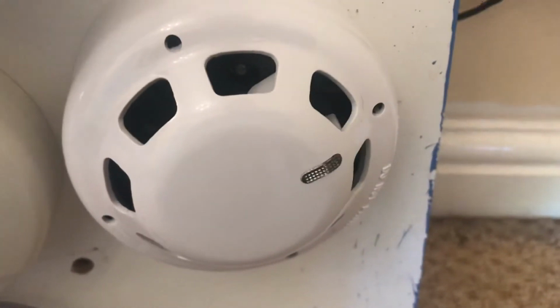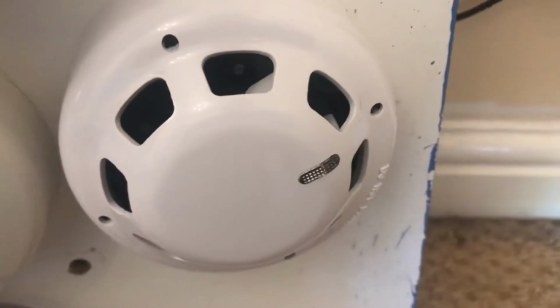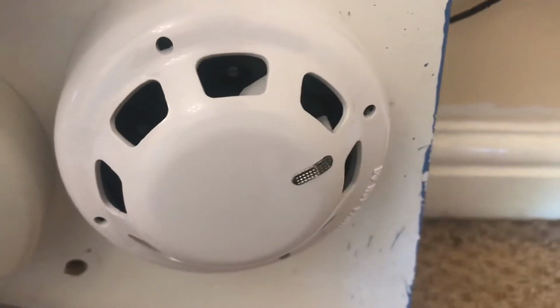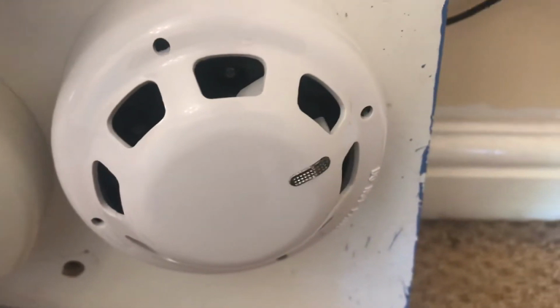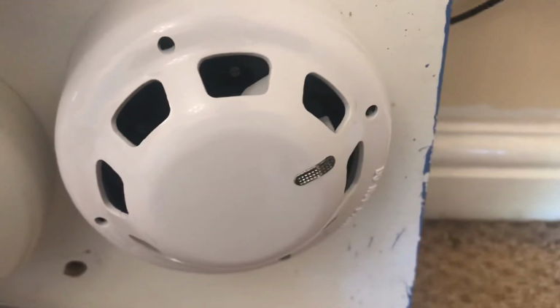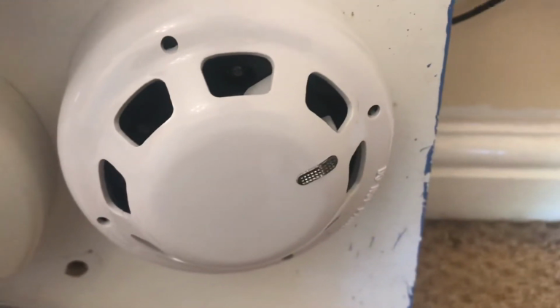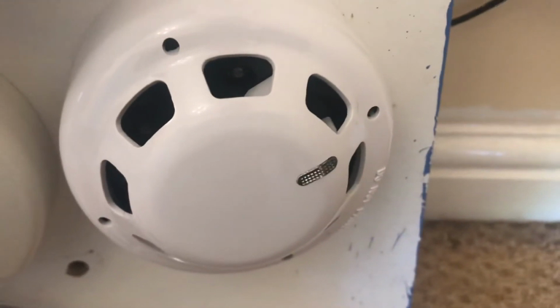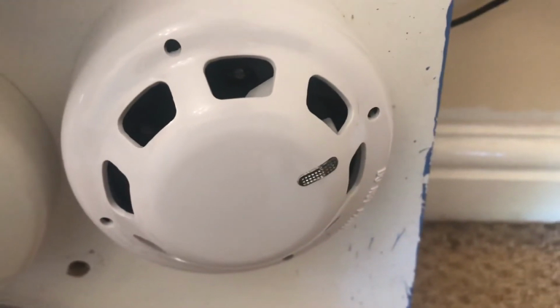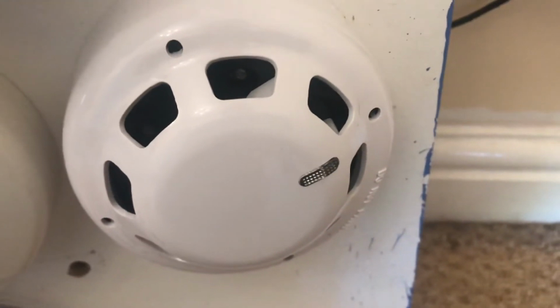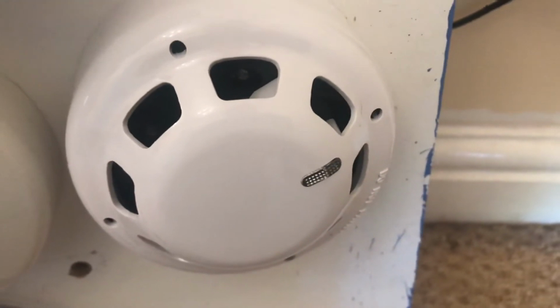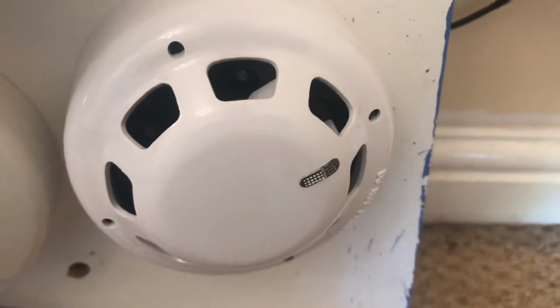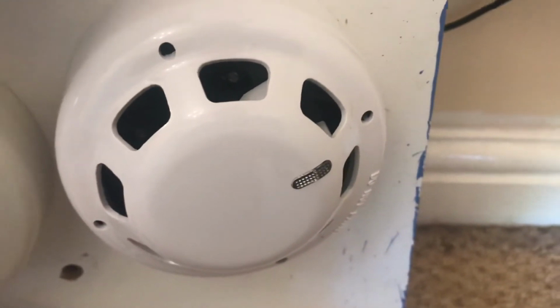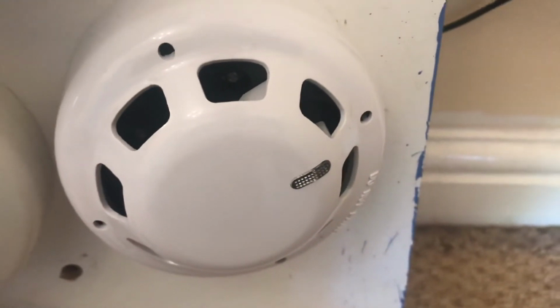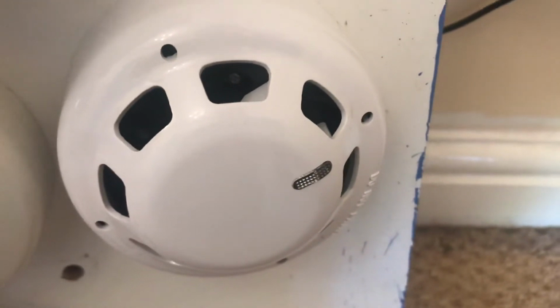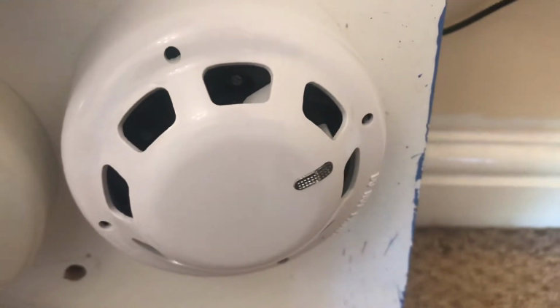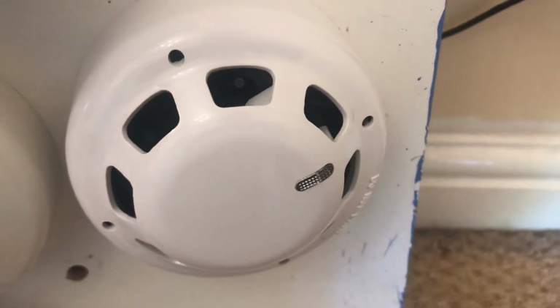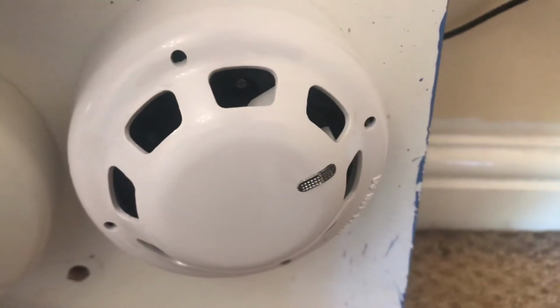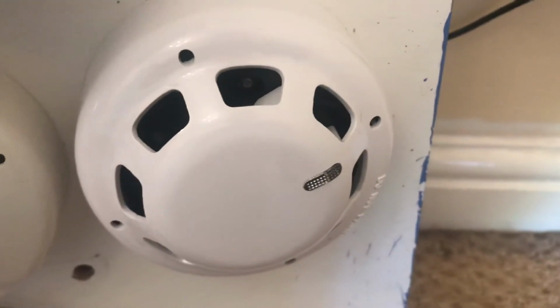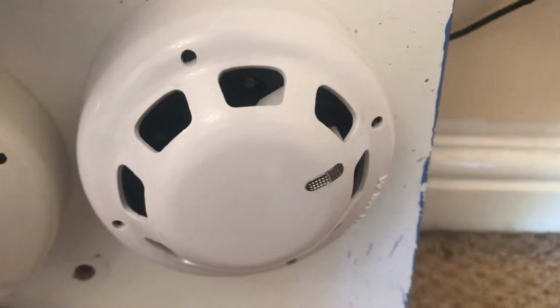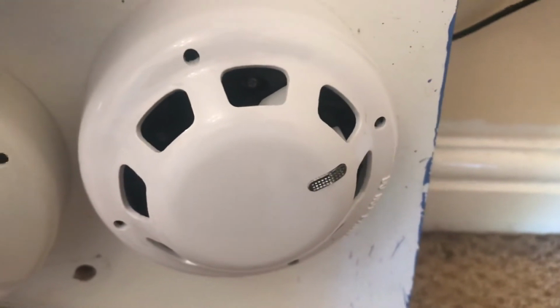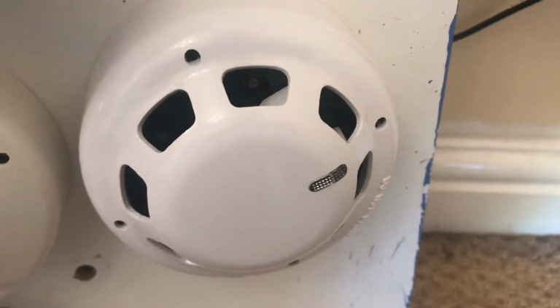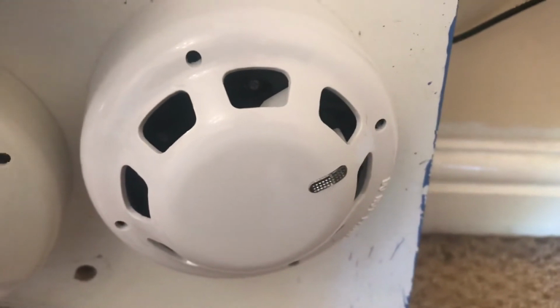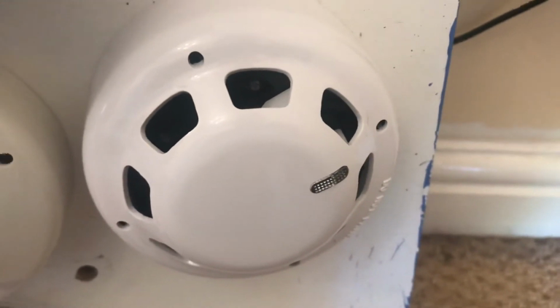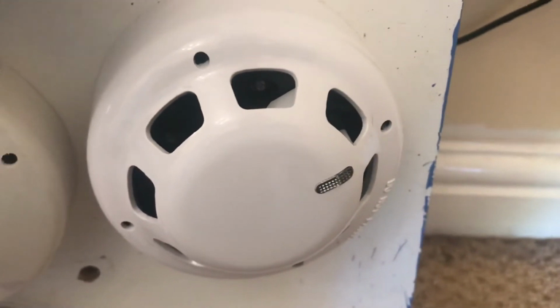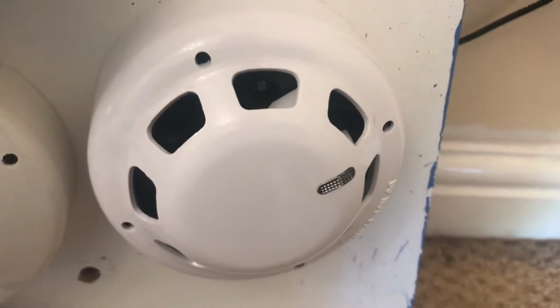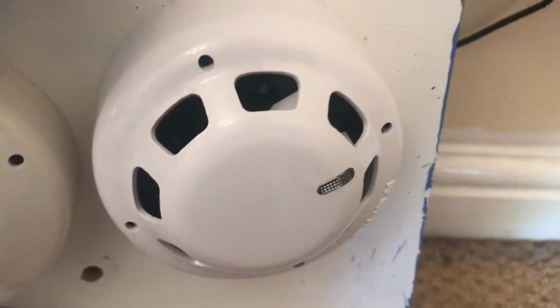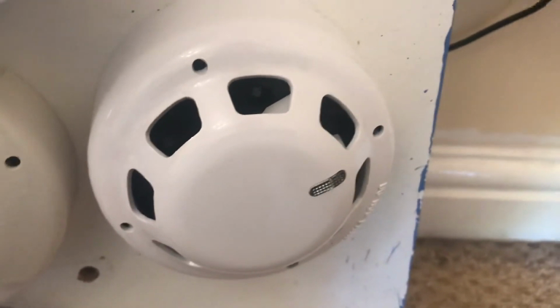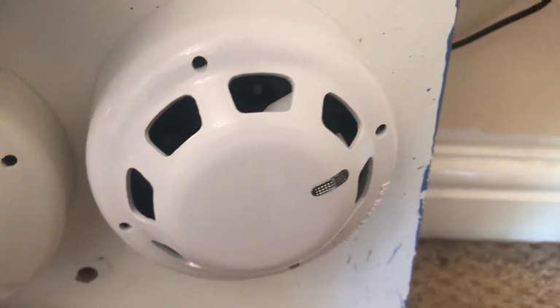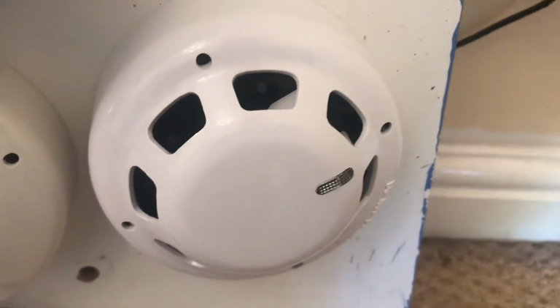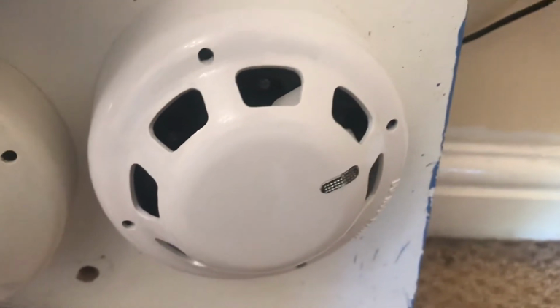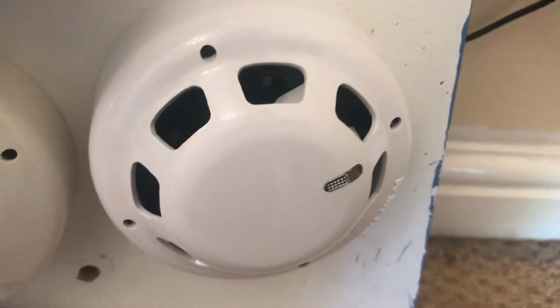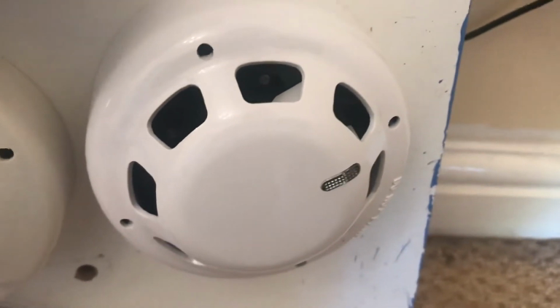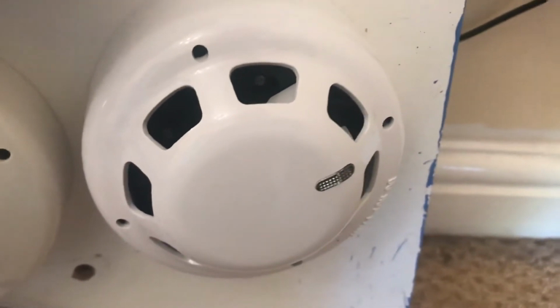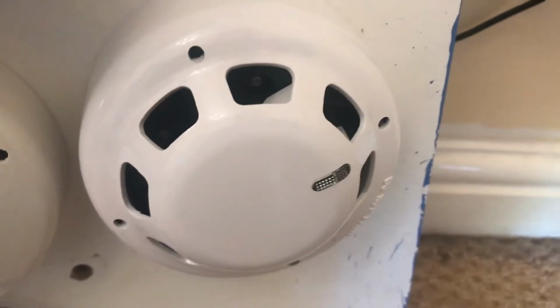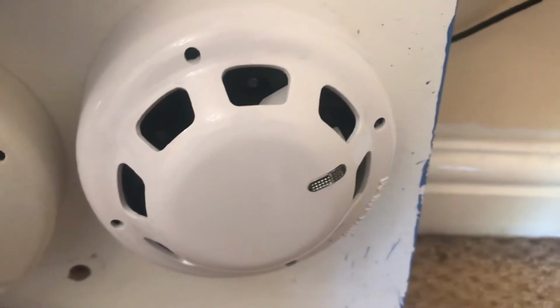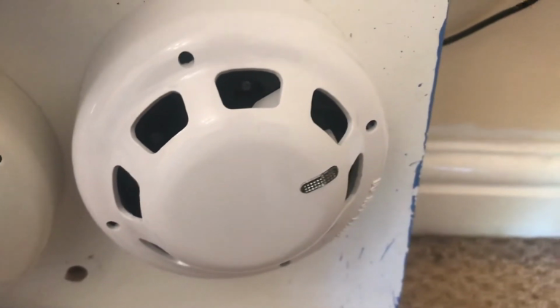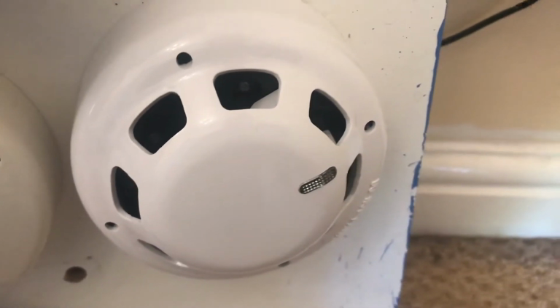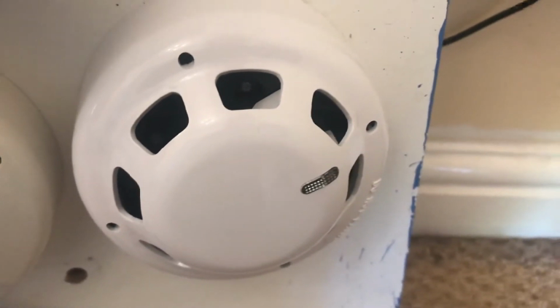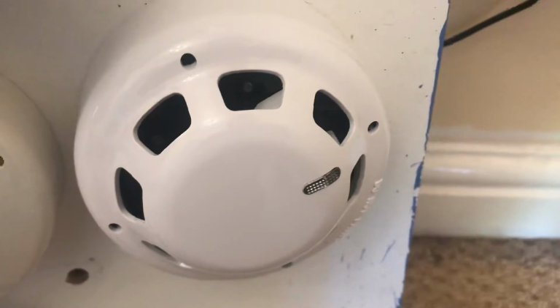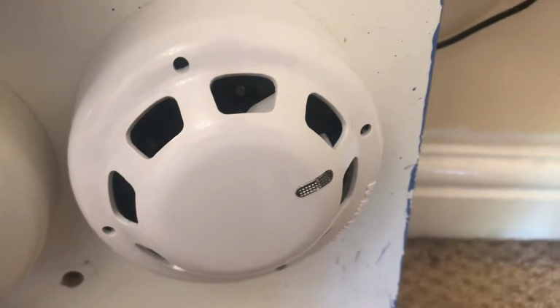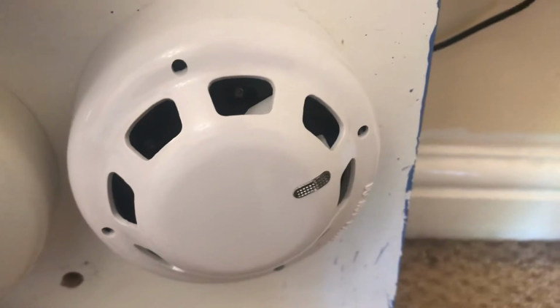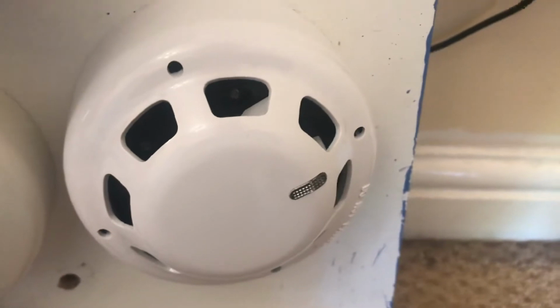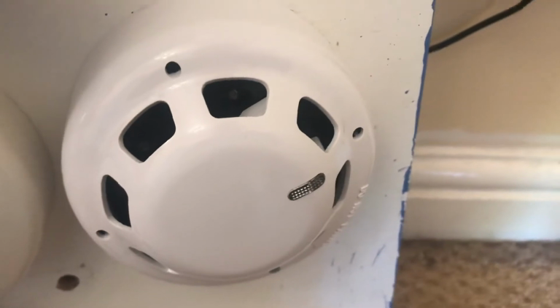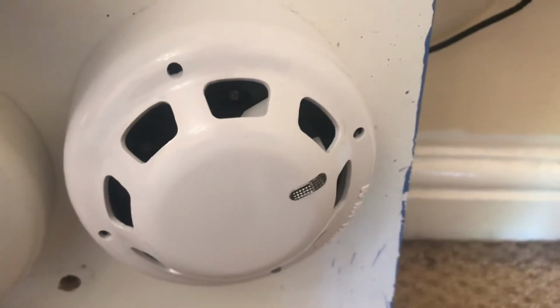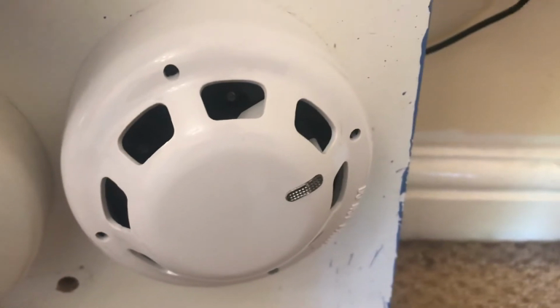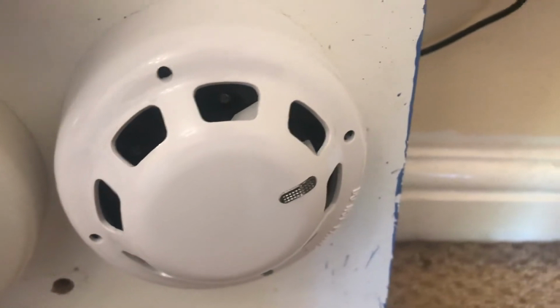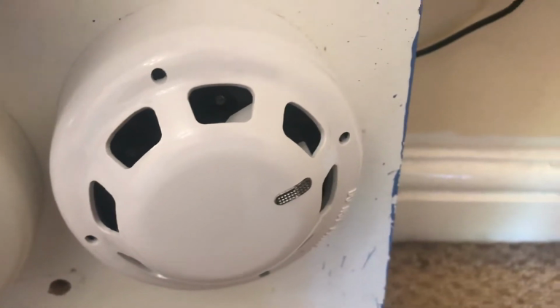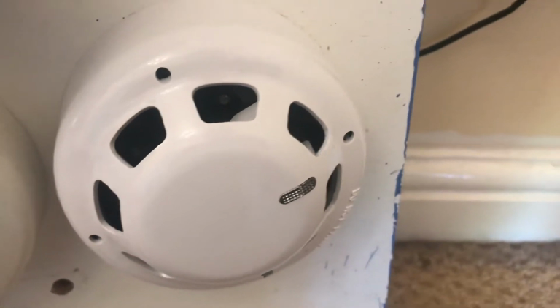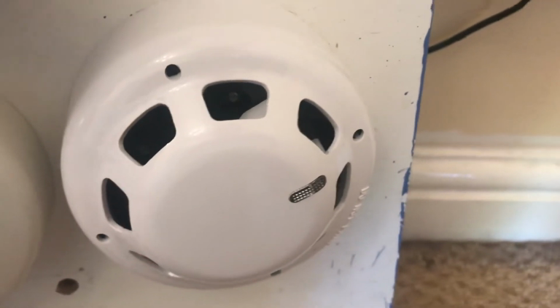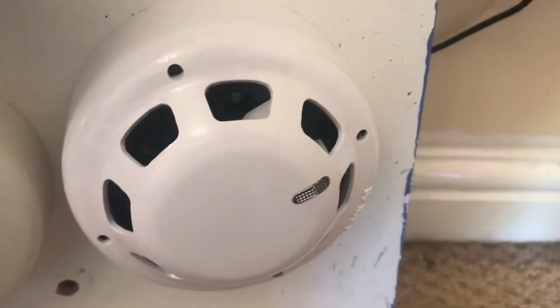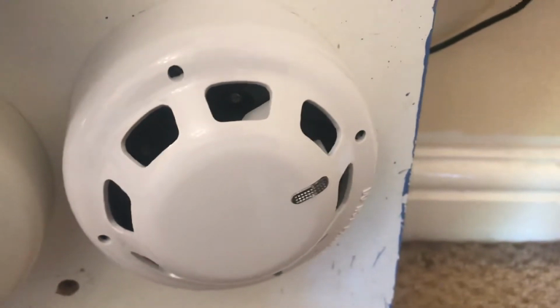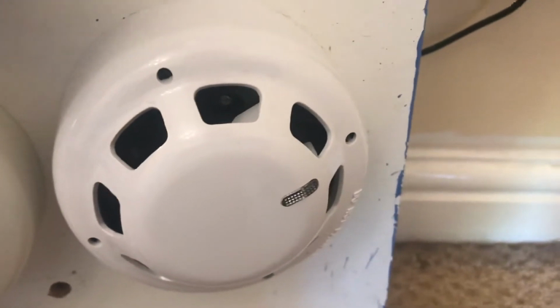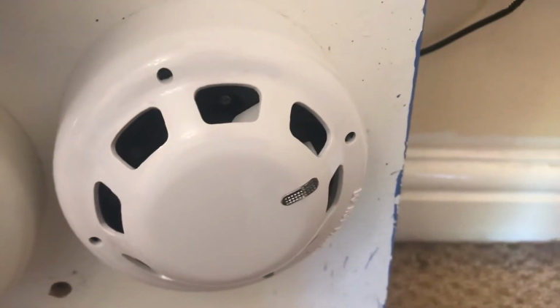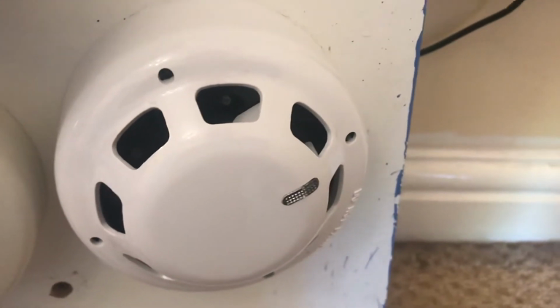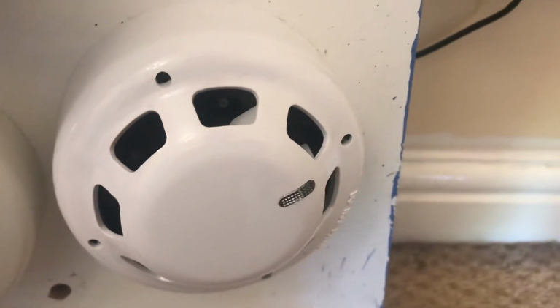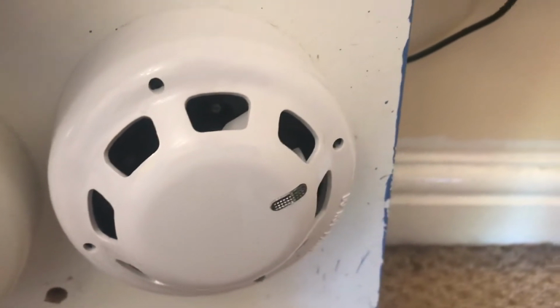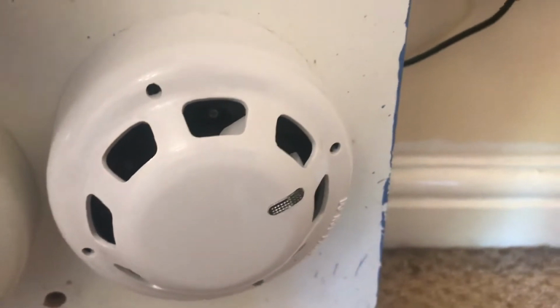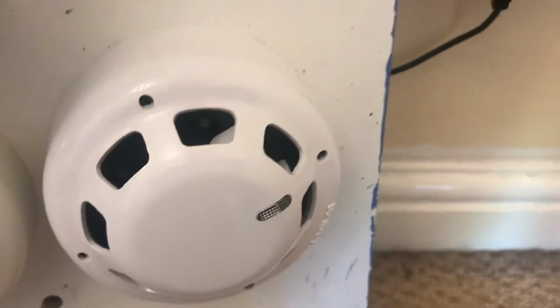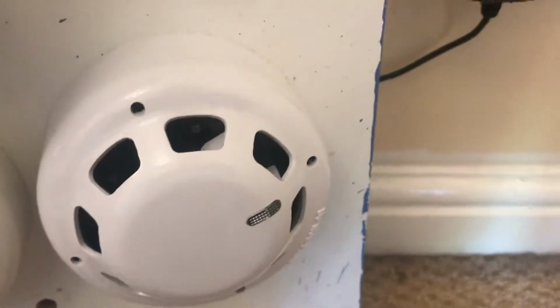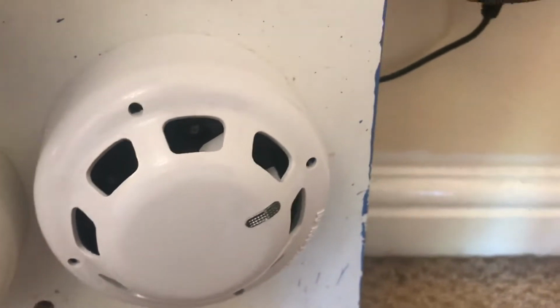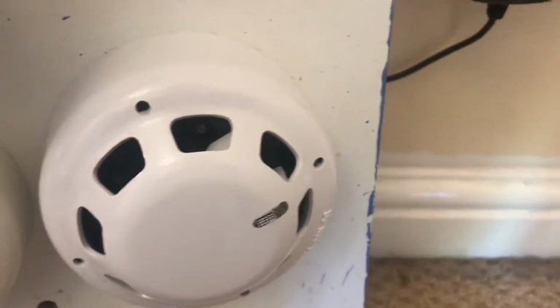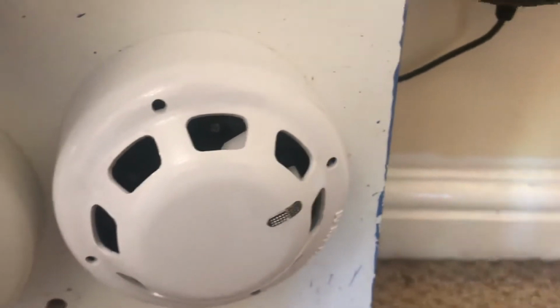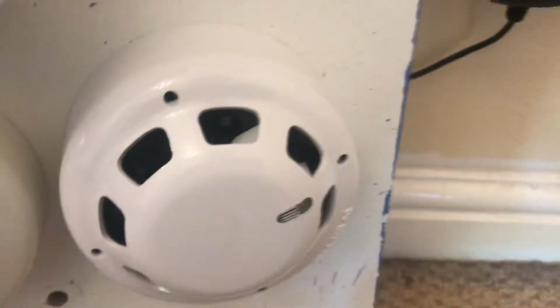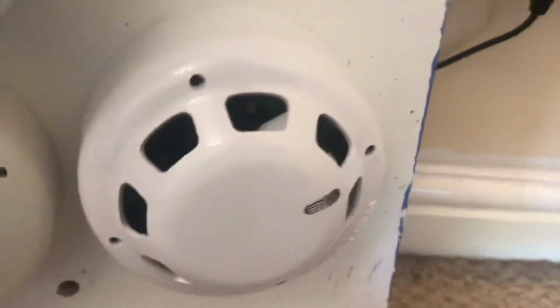Hi everyone, it's J1 Fire Systems and today we're going to be testing the Hochiki photoelectric smoke detector.